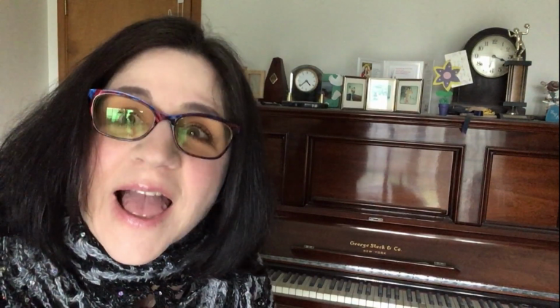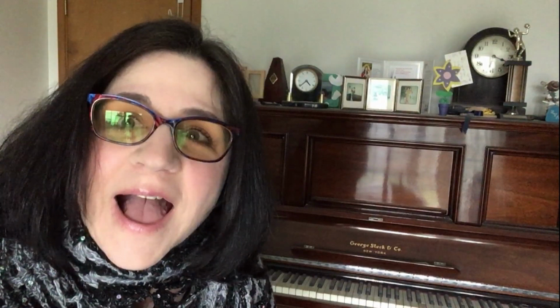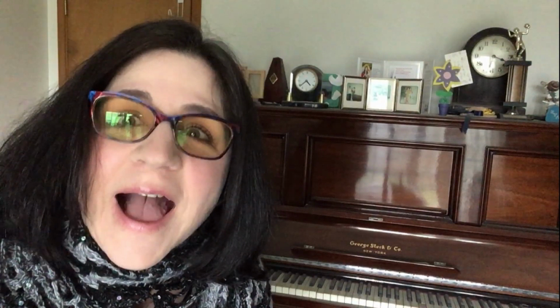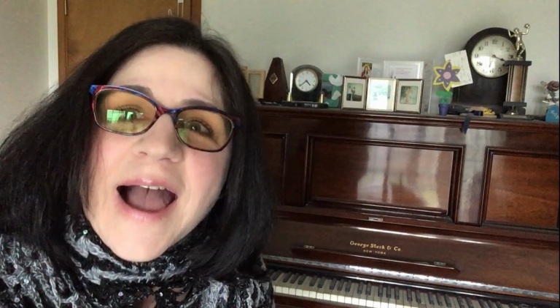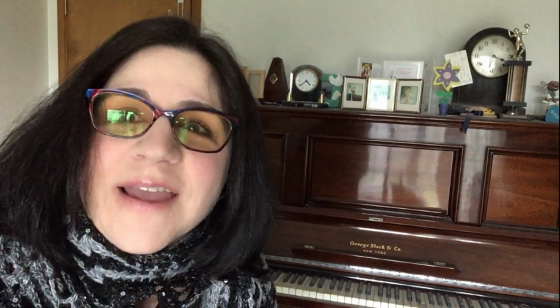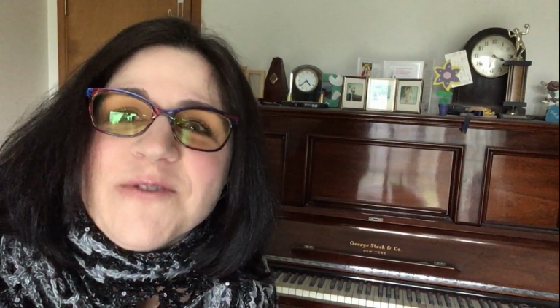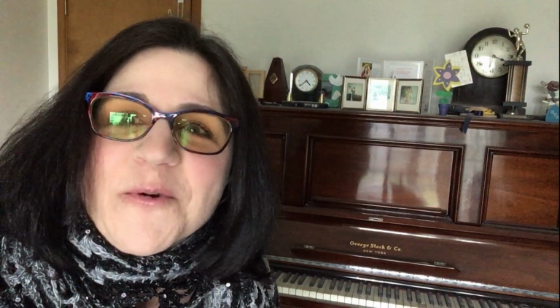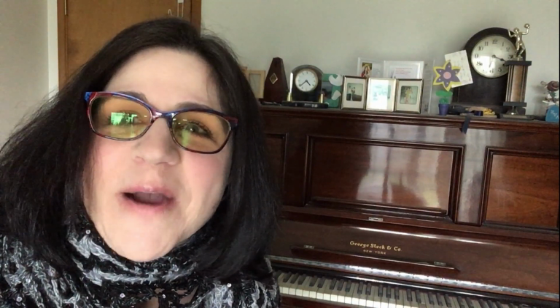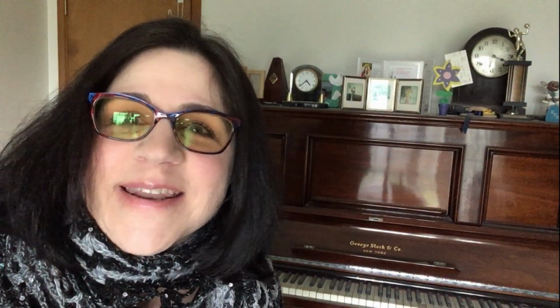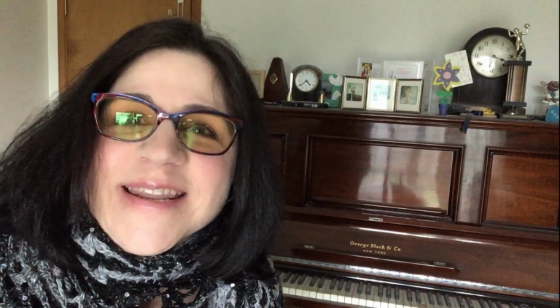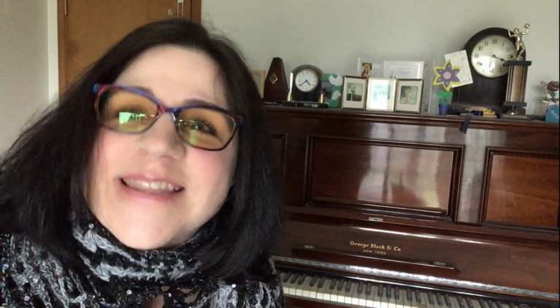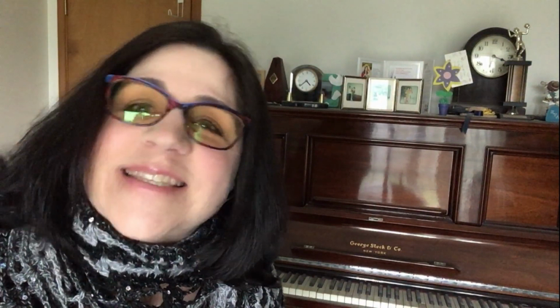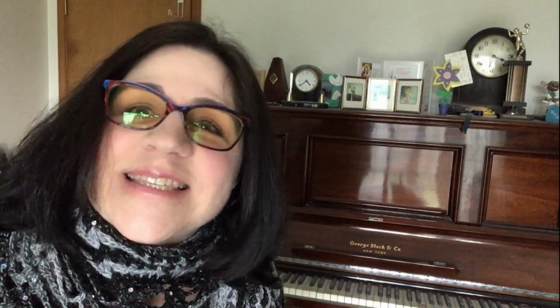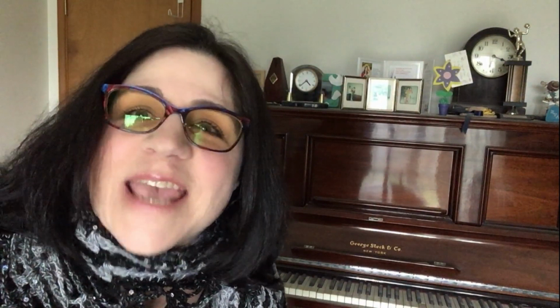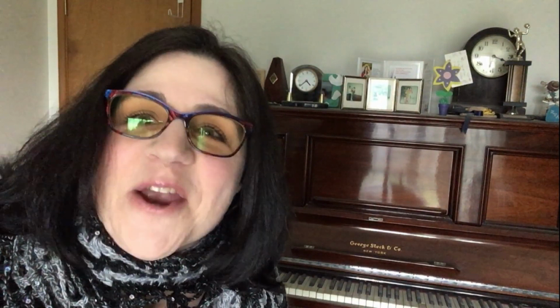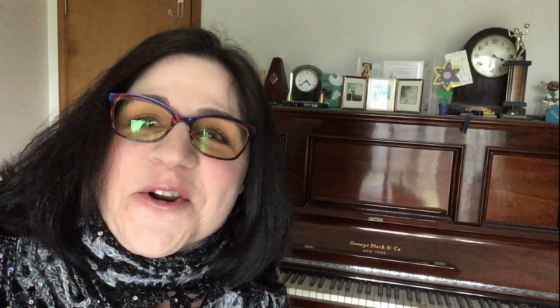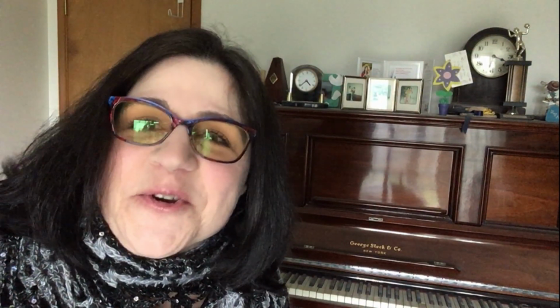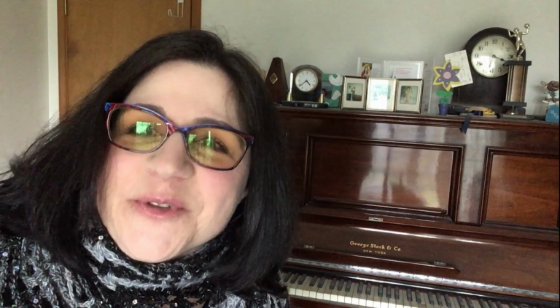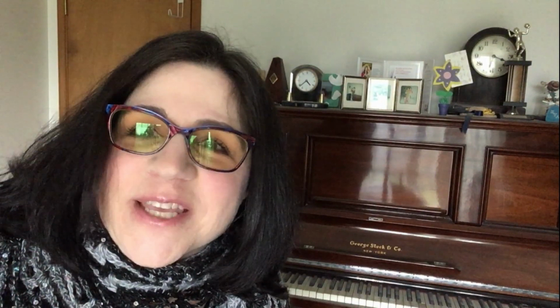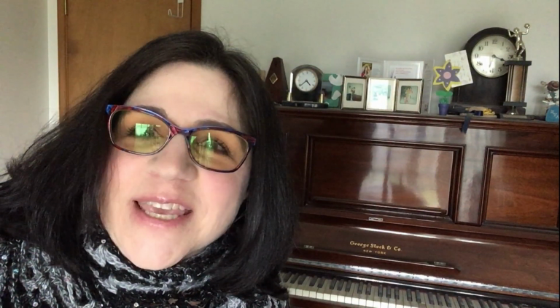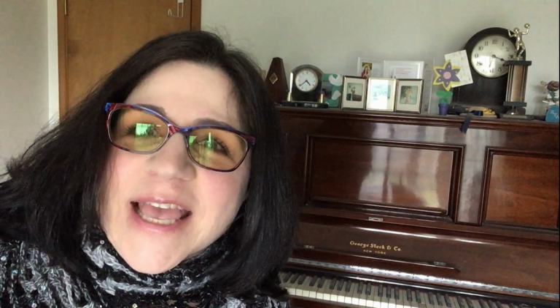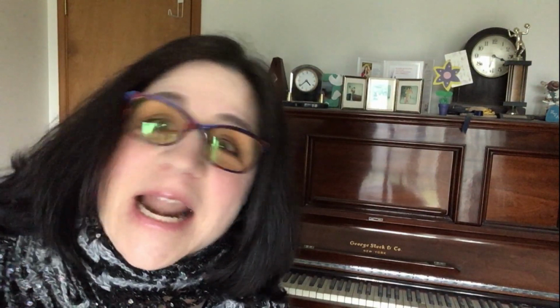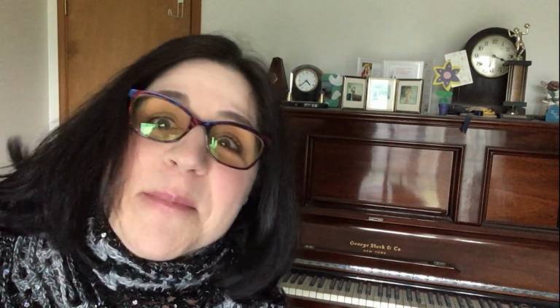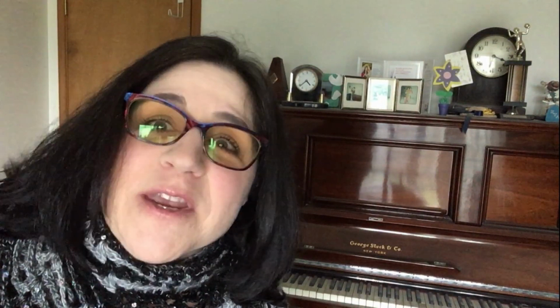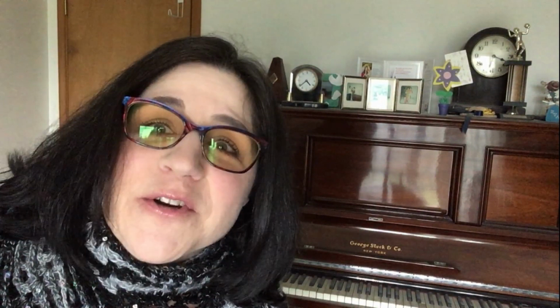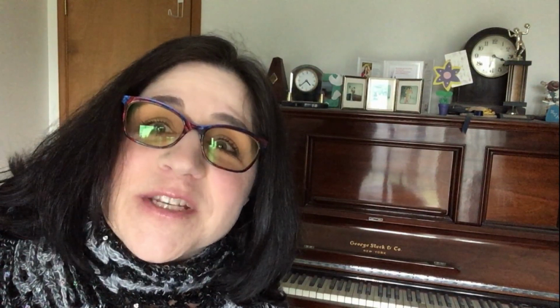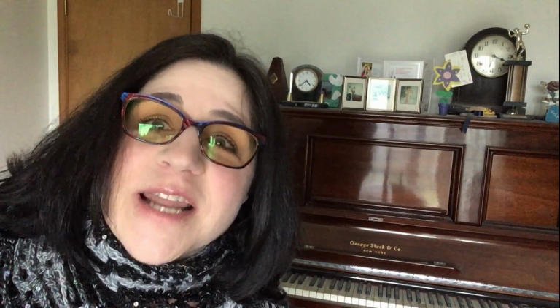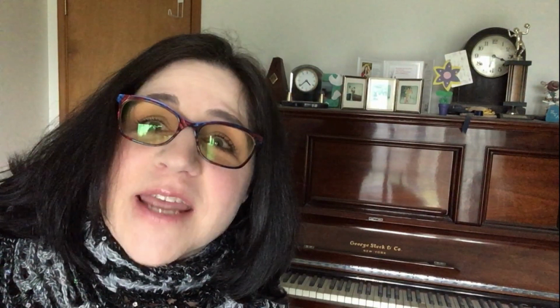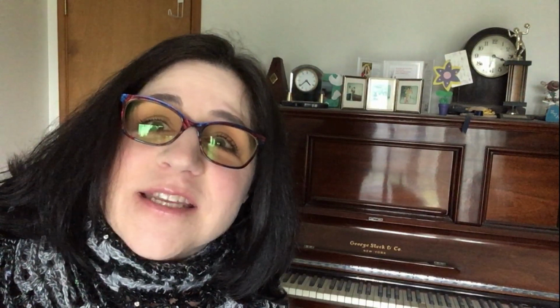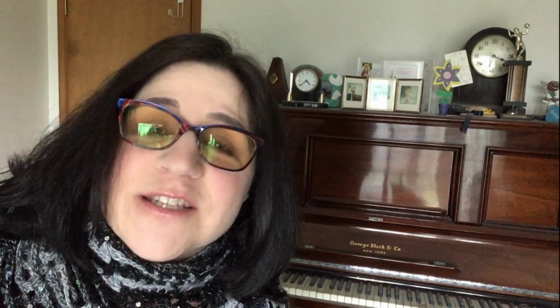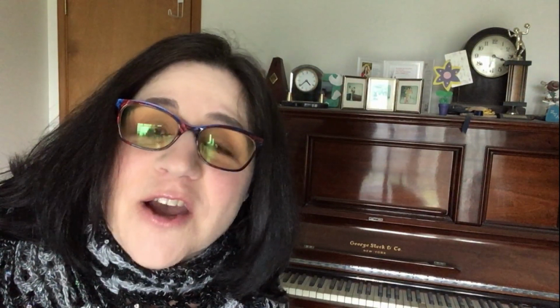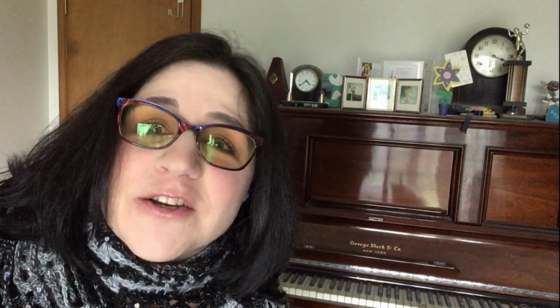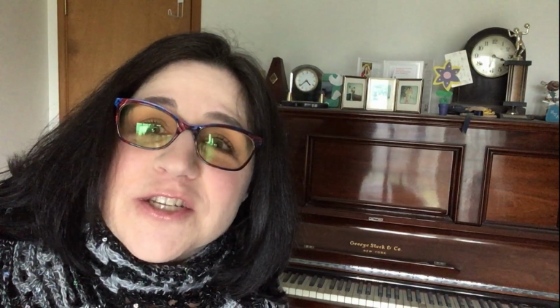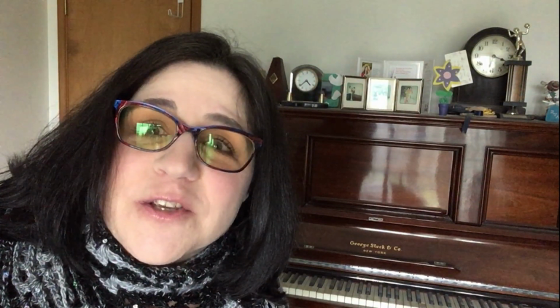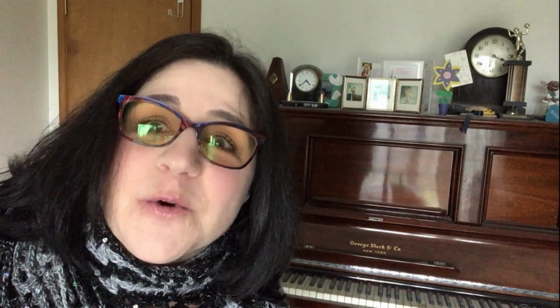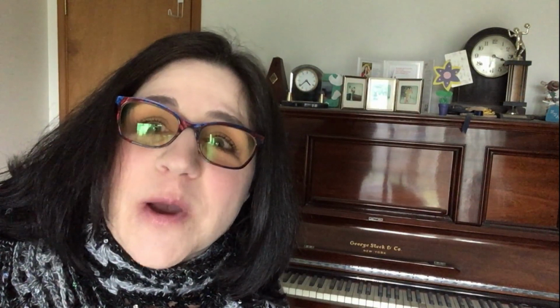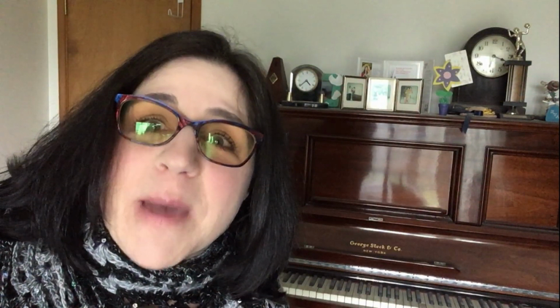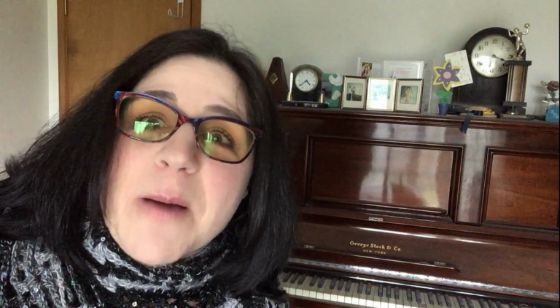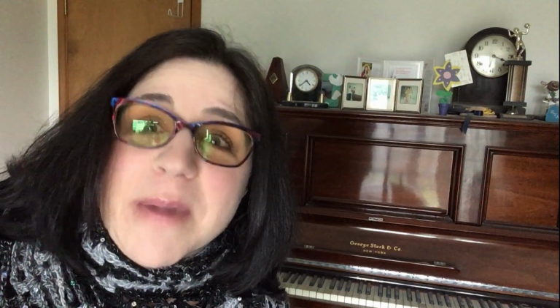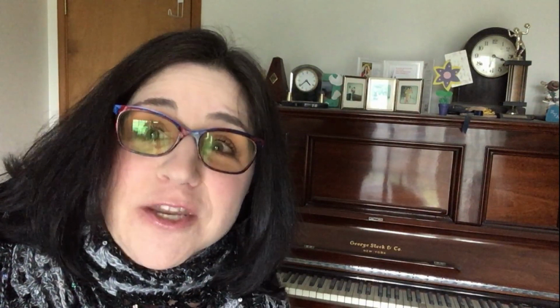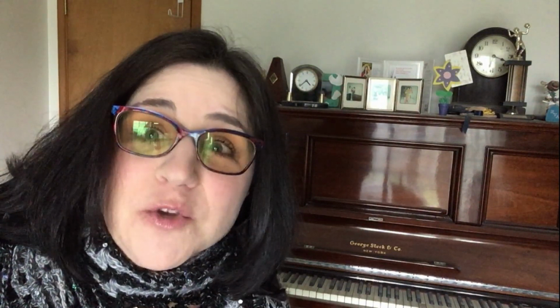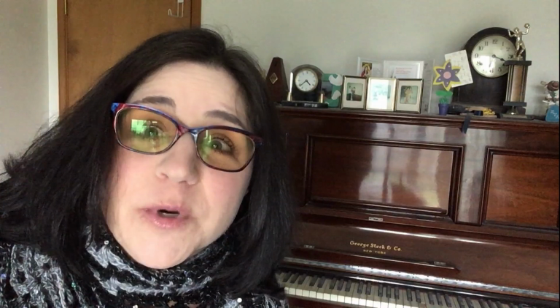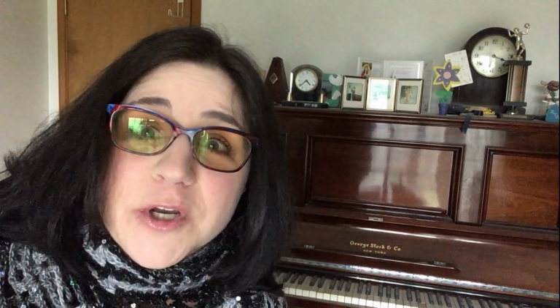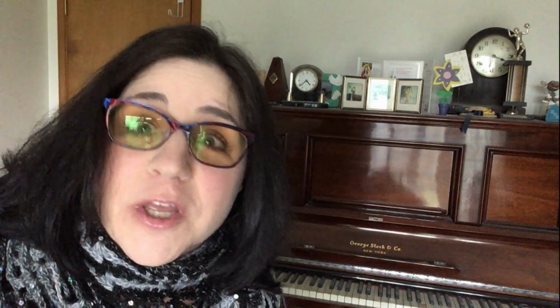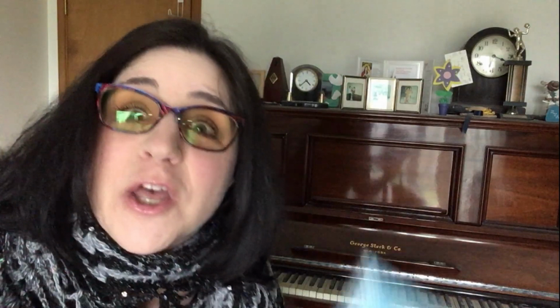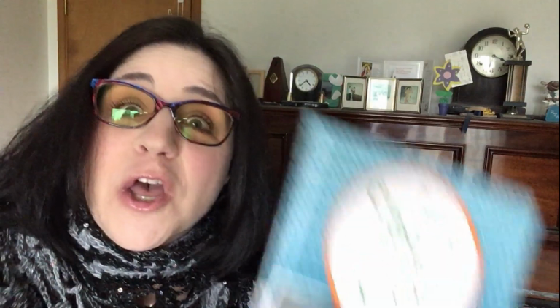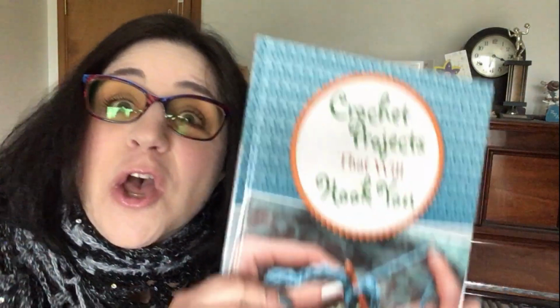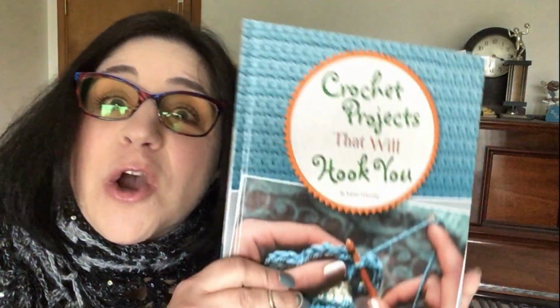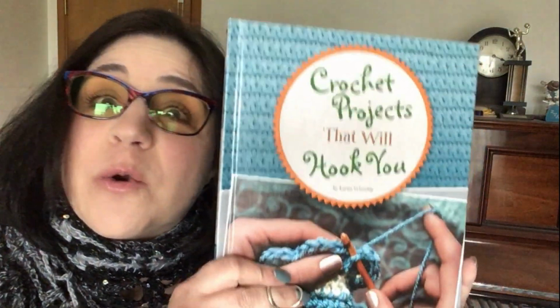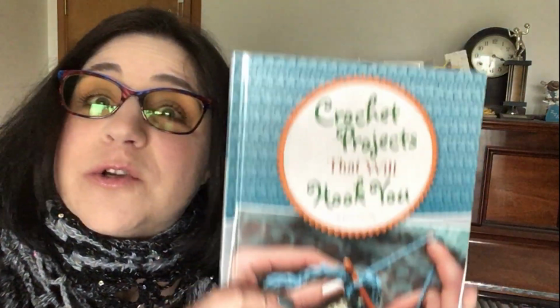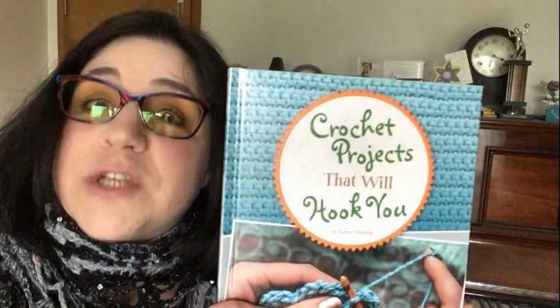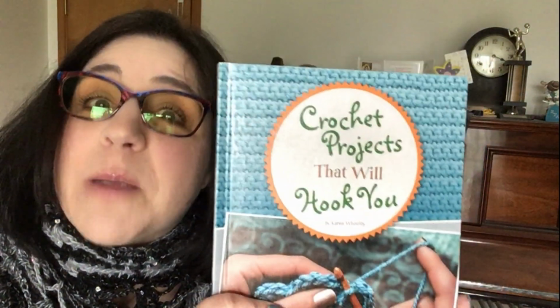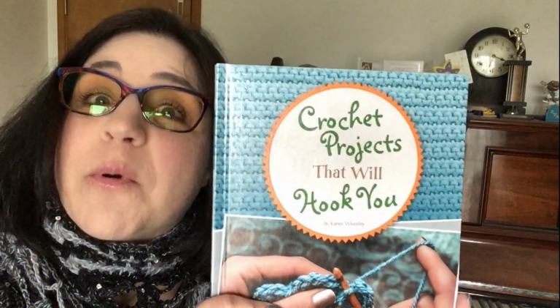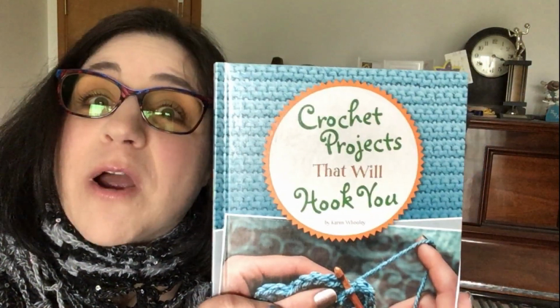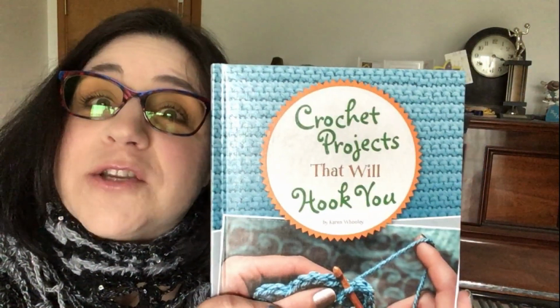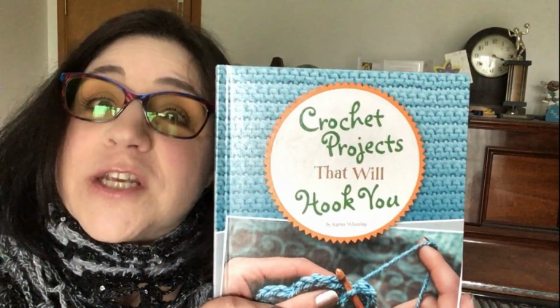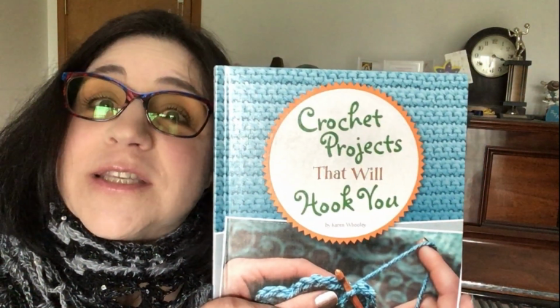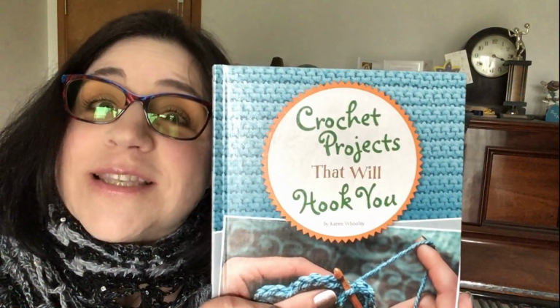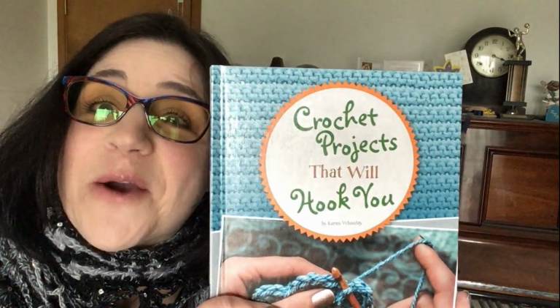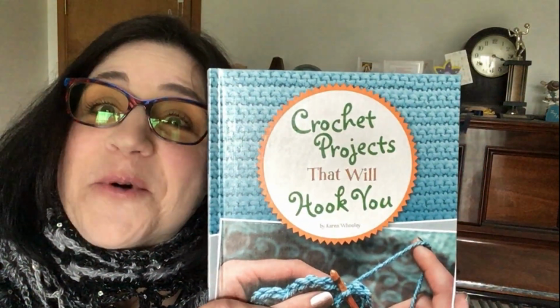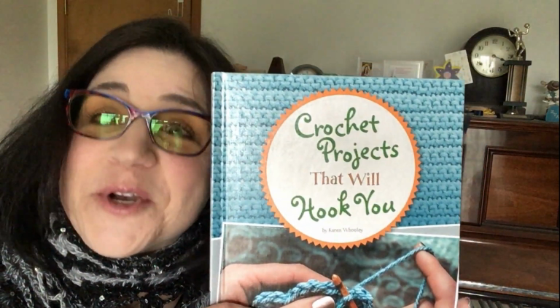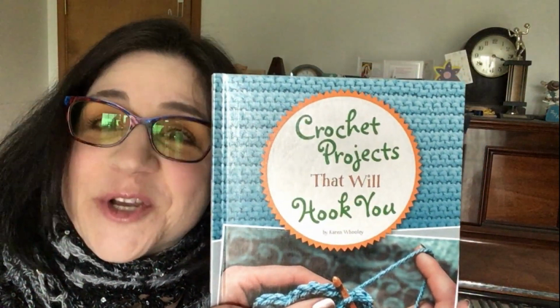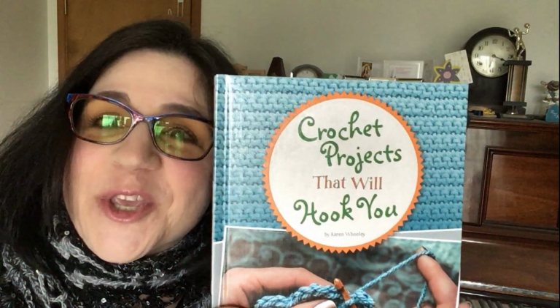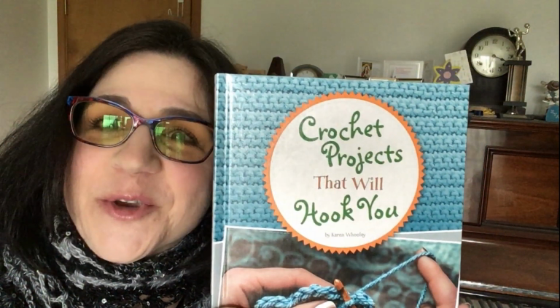Hi everyone! This is Karen Hooley and I'm here today to talk to you about my new book, Crochet Projects That Will Hook You.